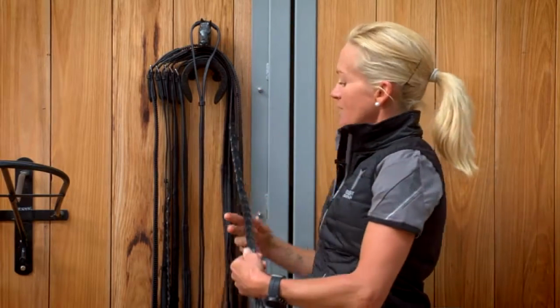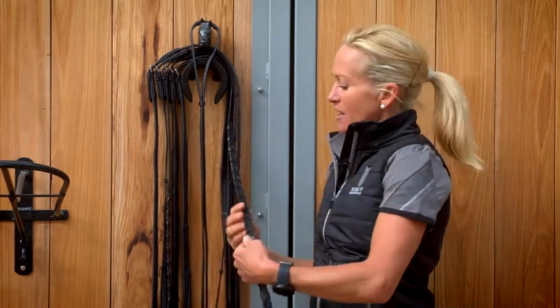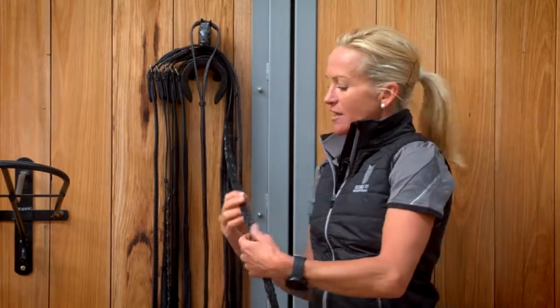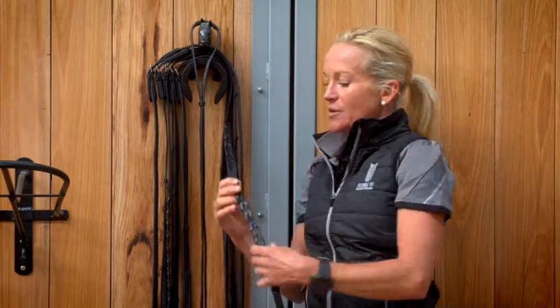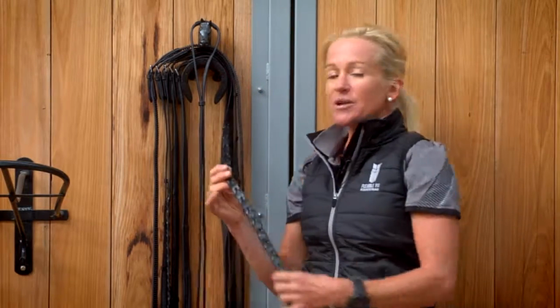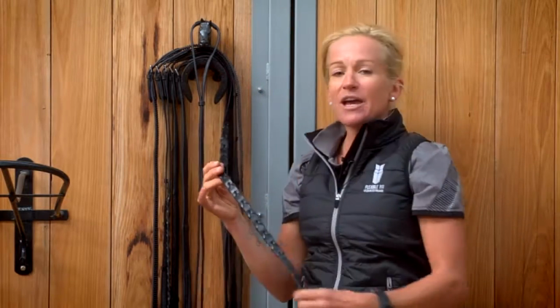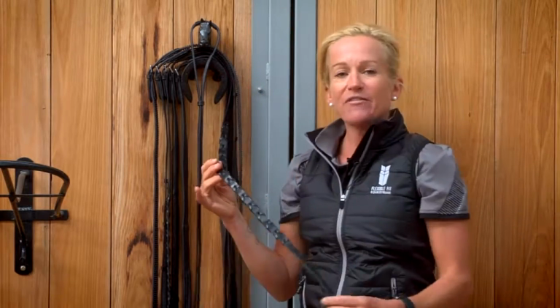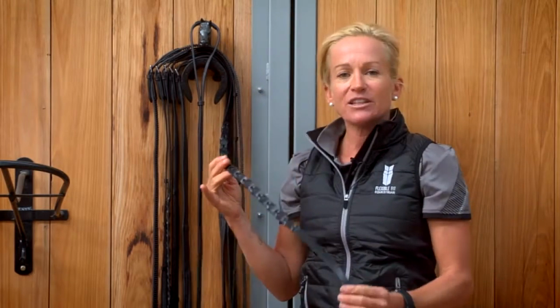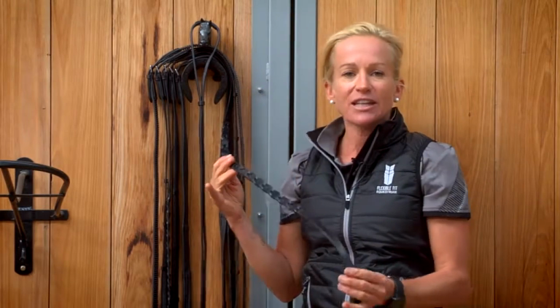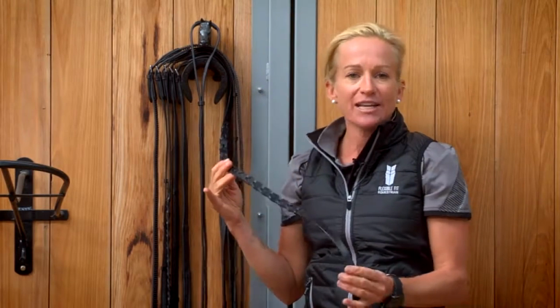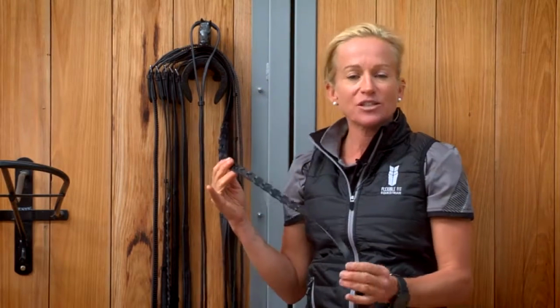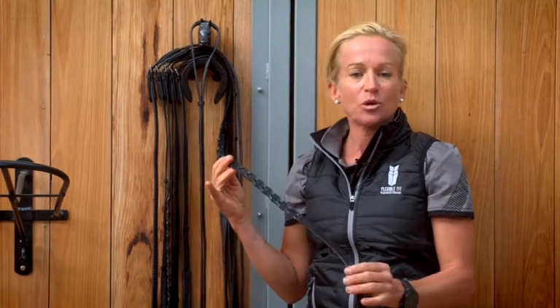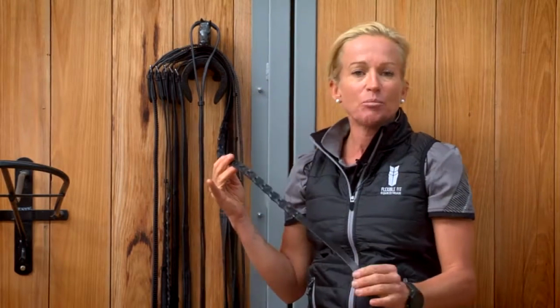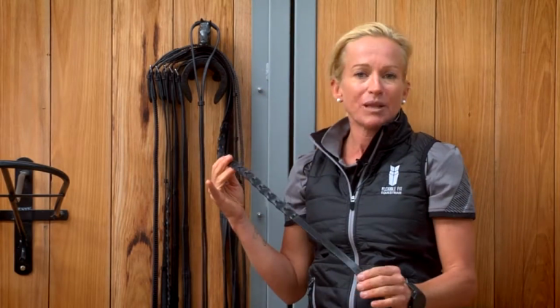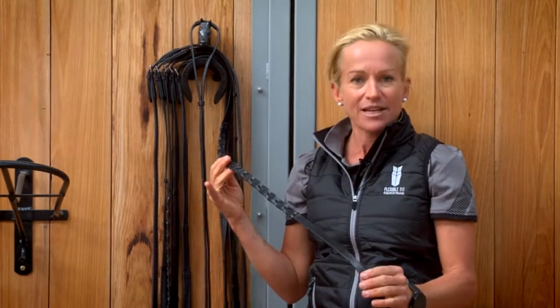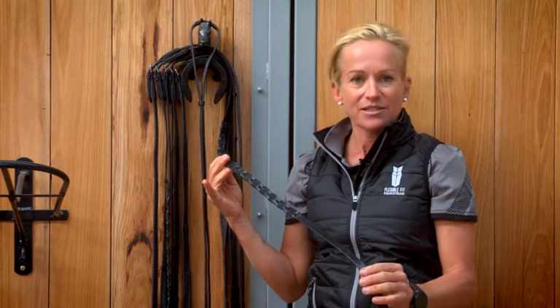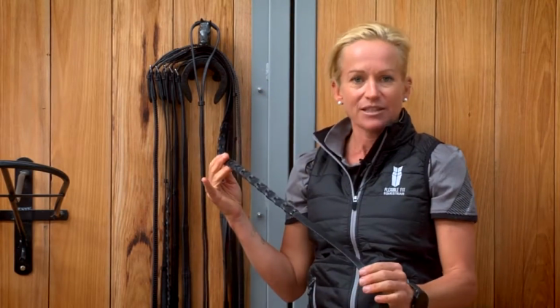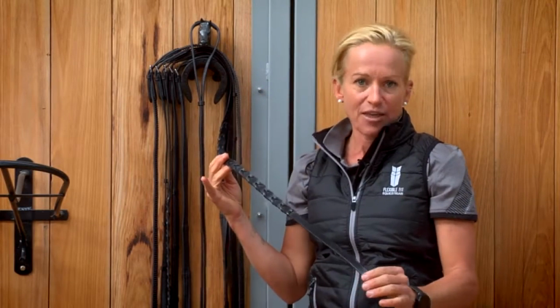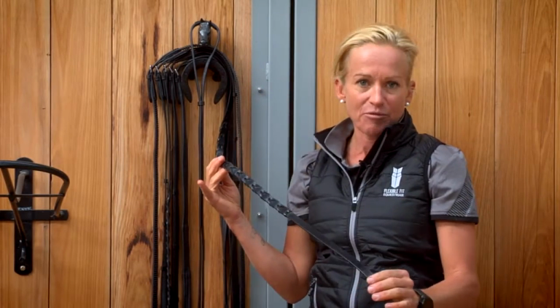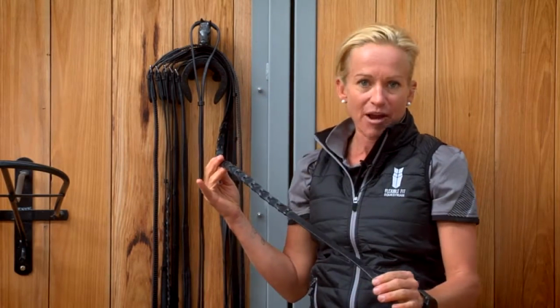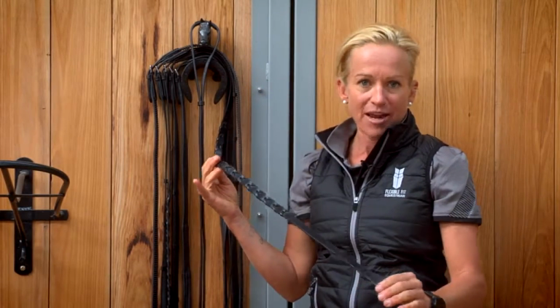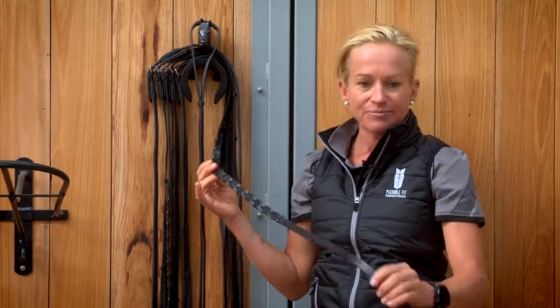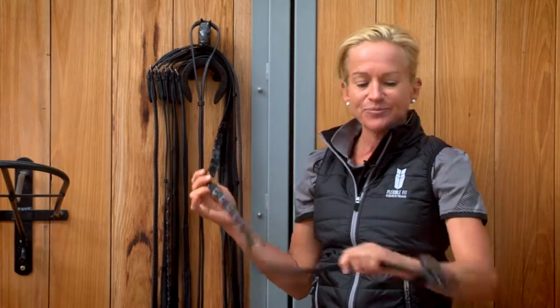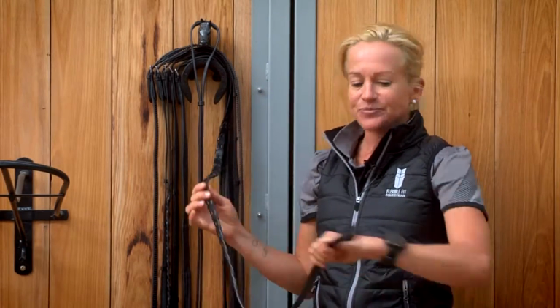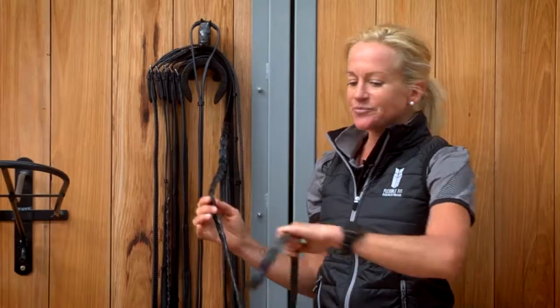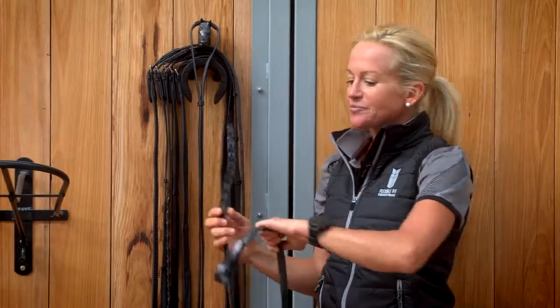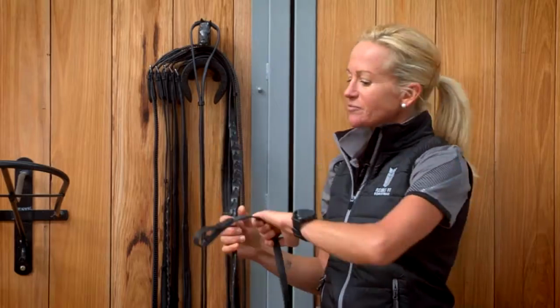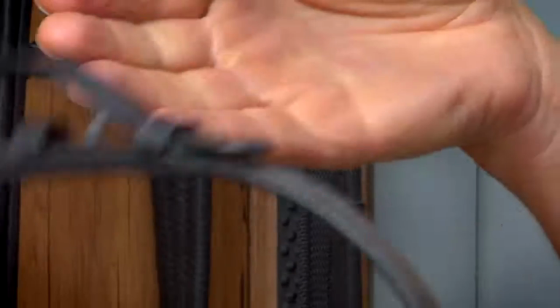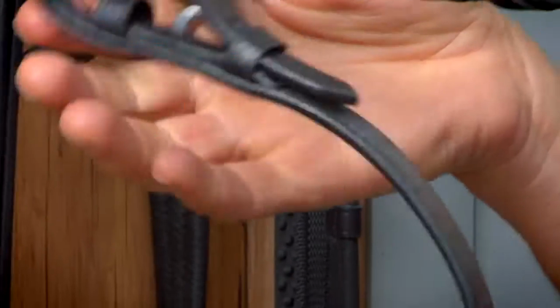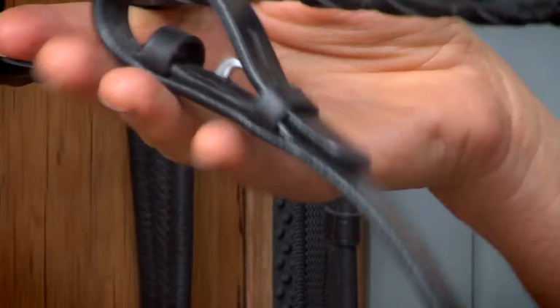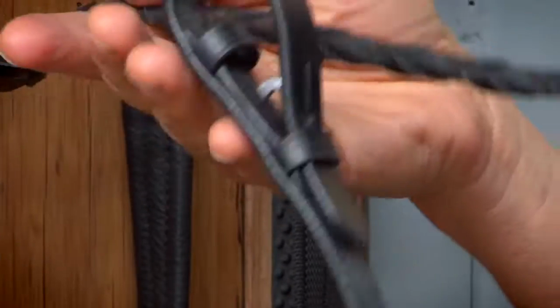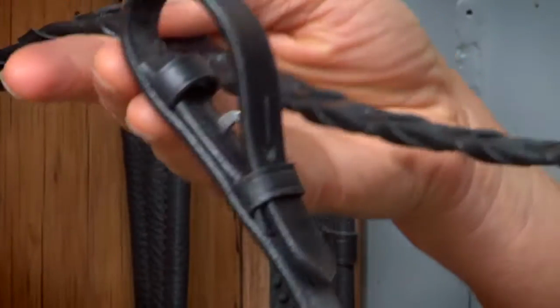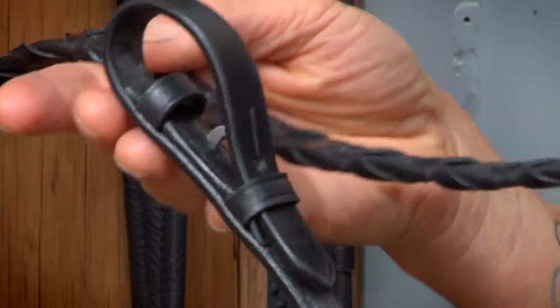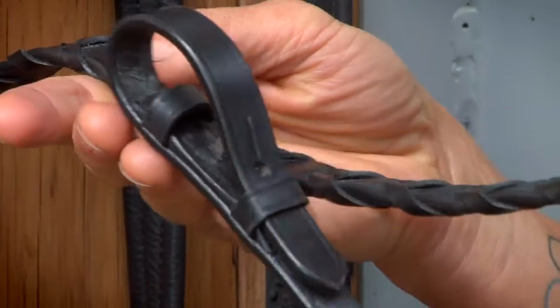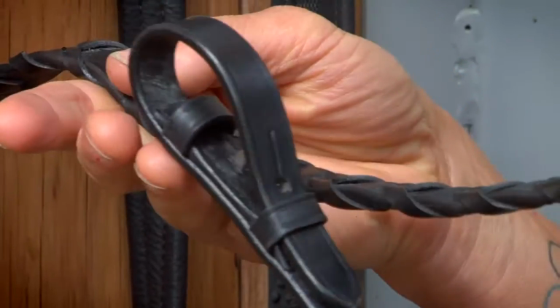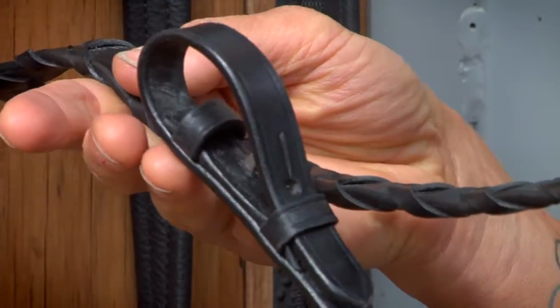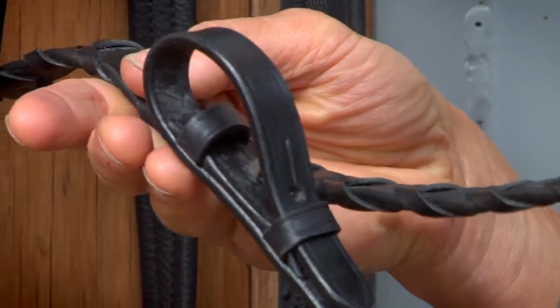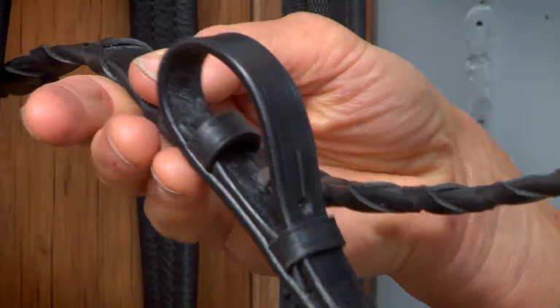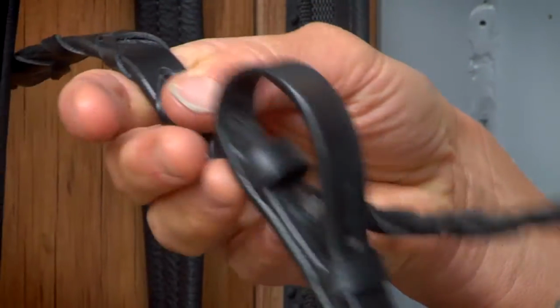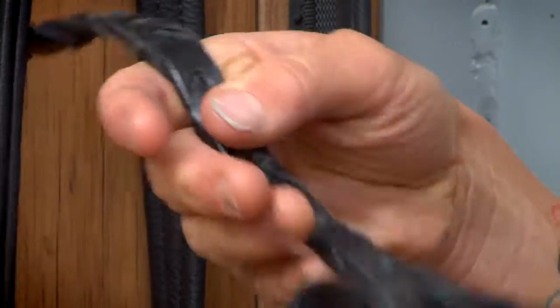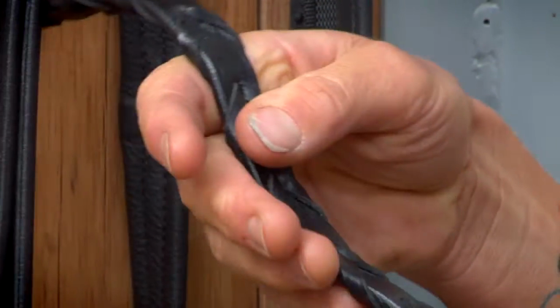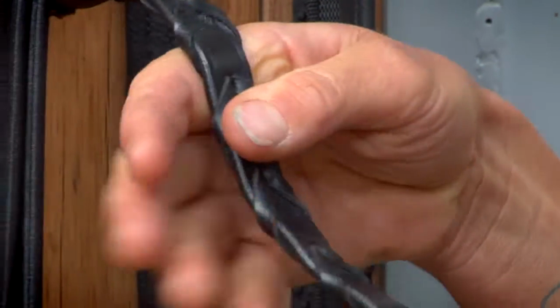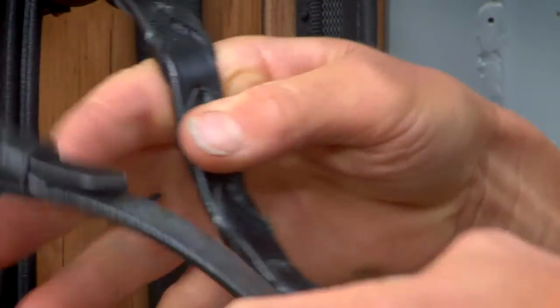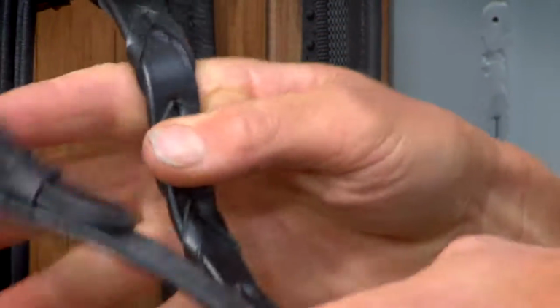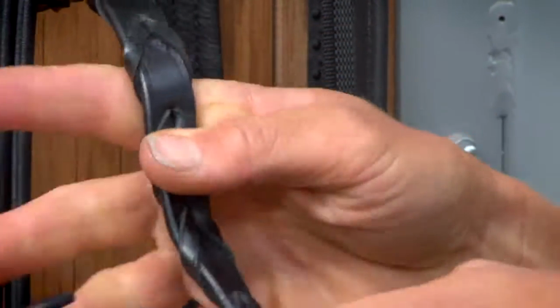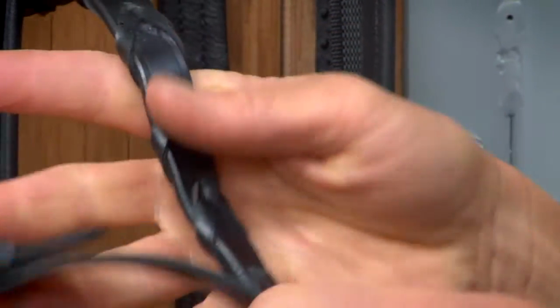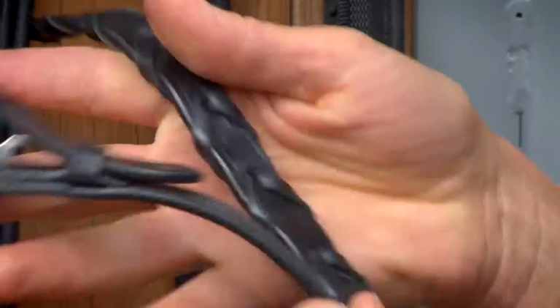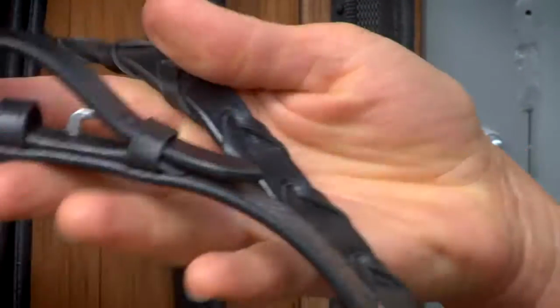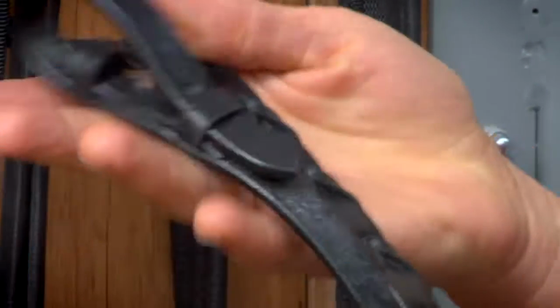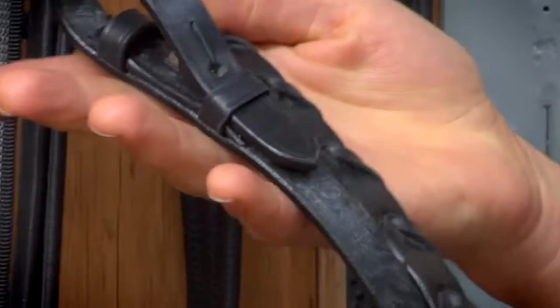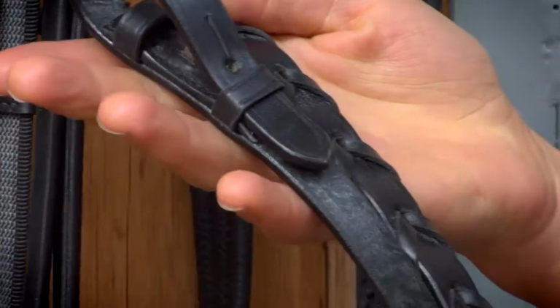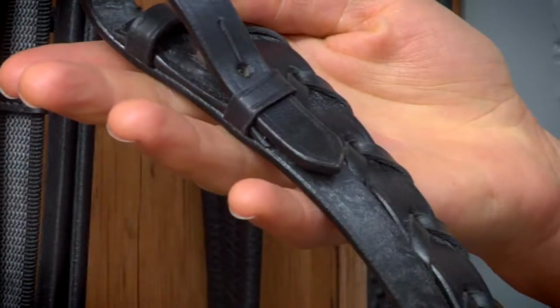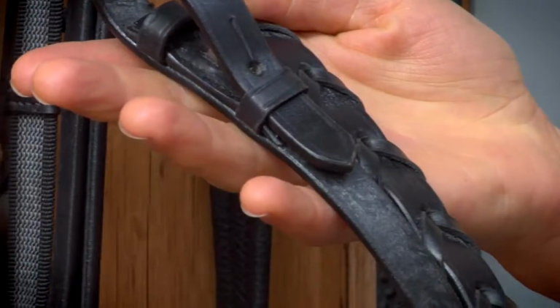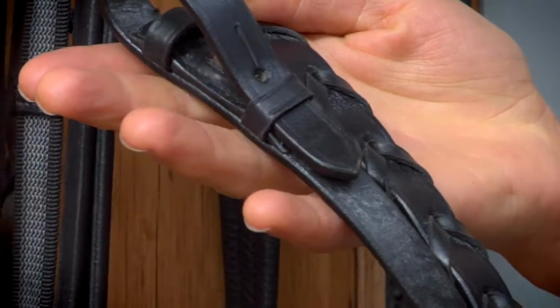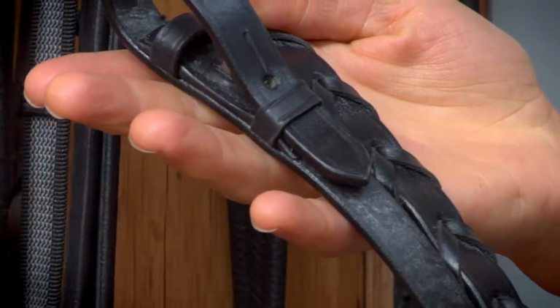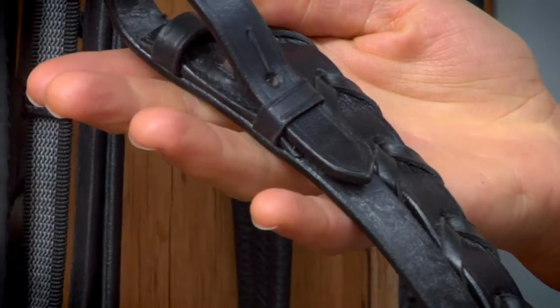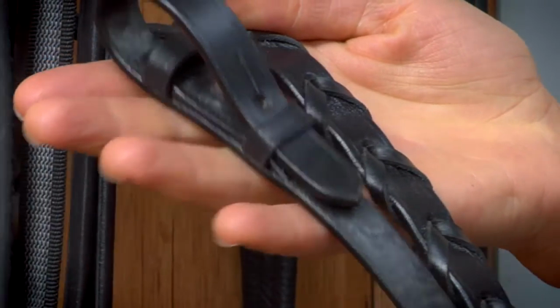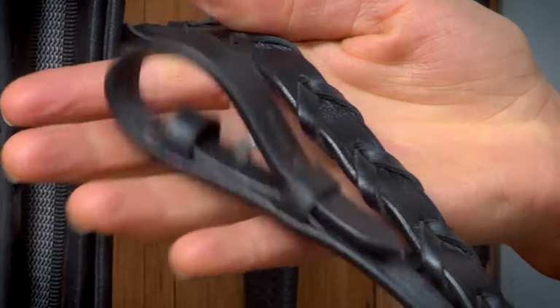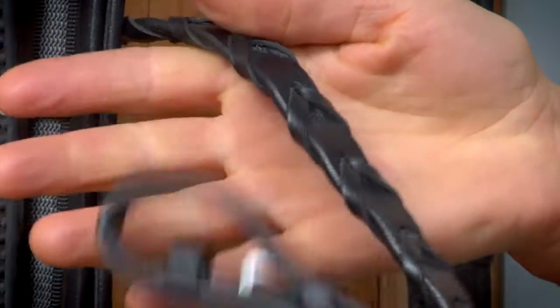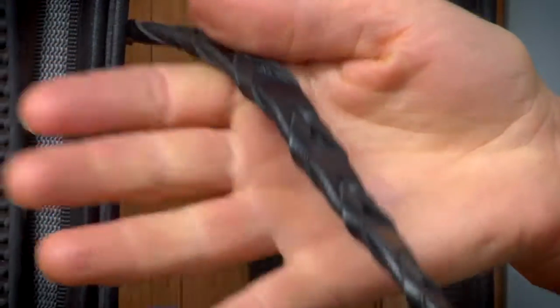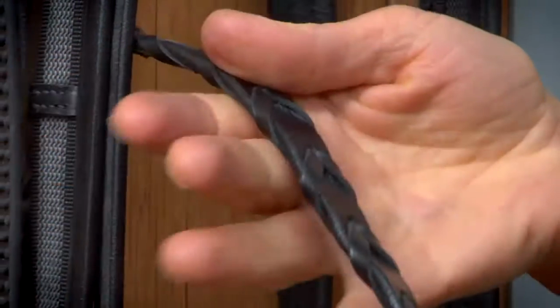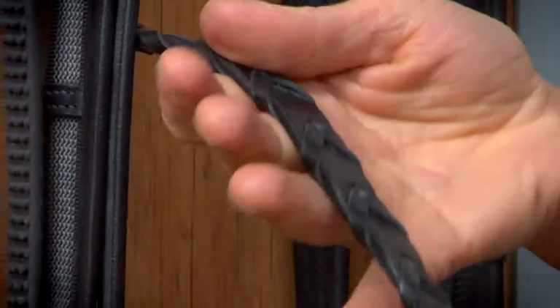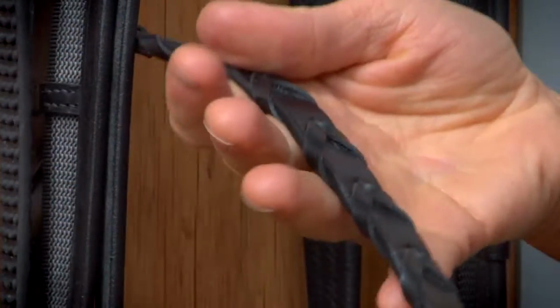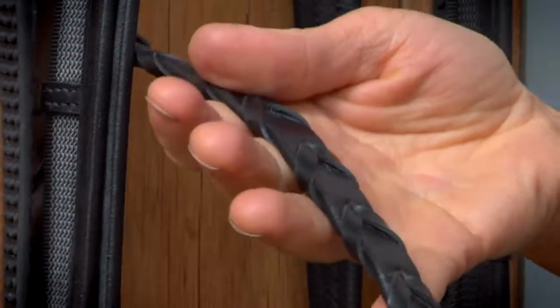Then we have a laced or plaited leather rein with billeted ends, which is for more of a dressage or showing look.